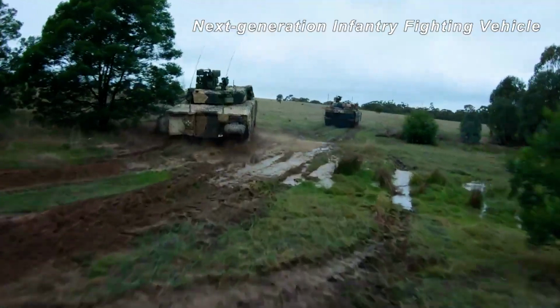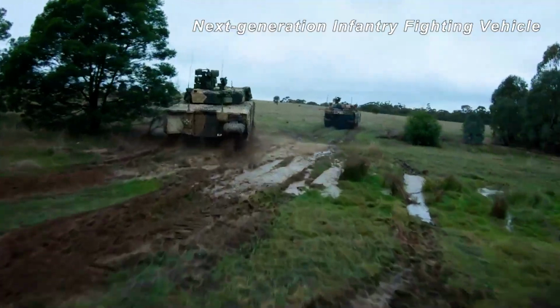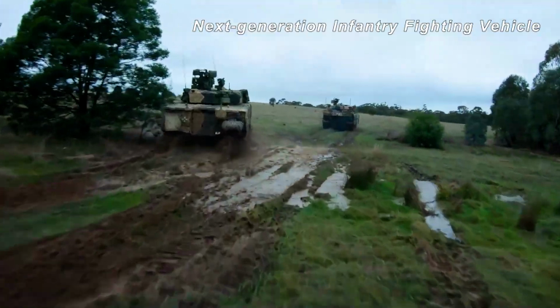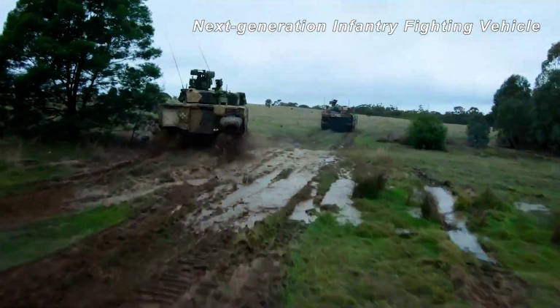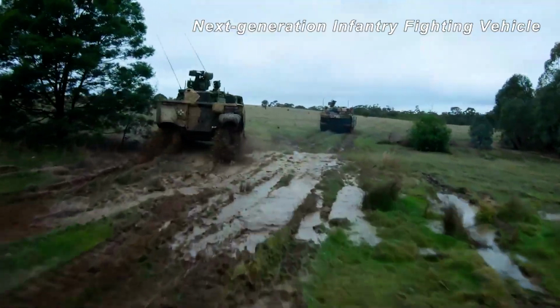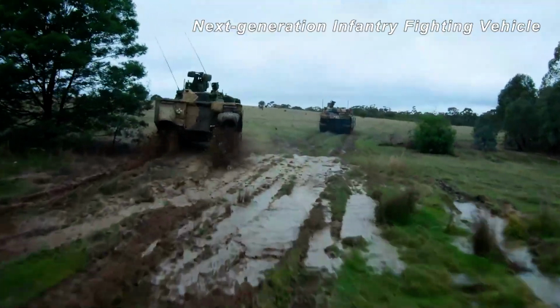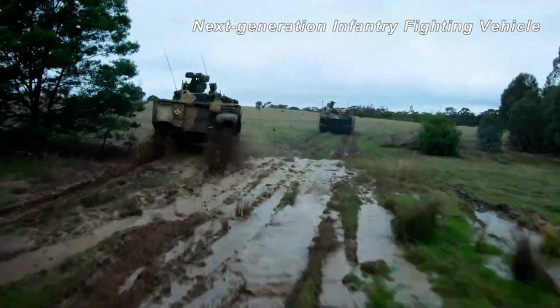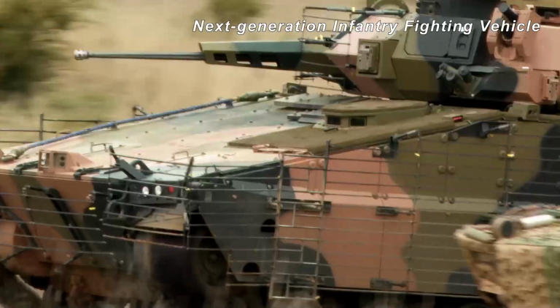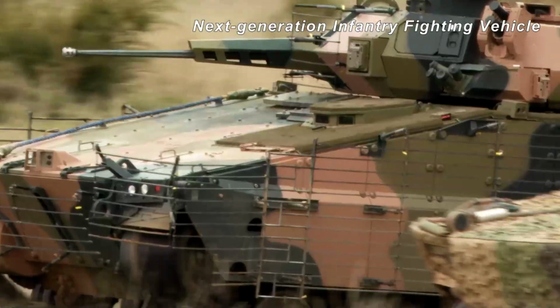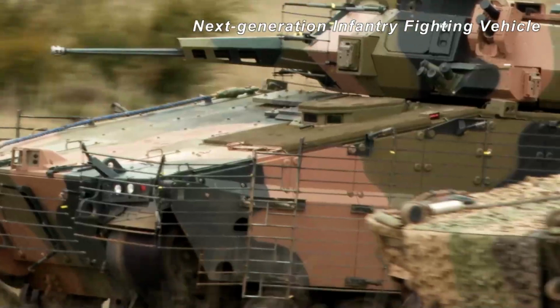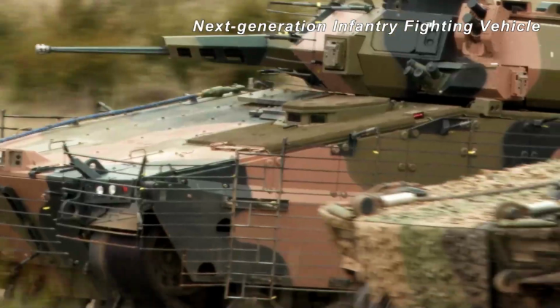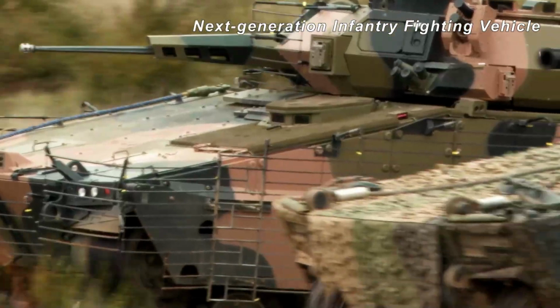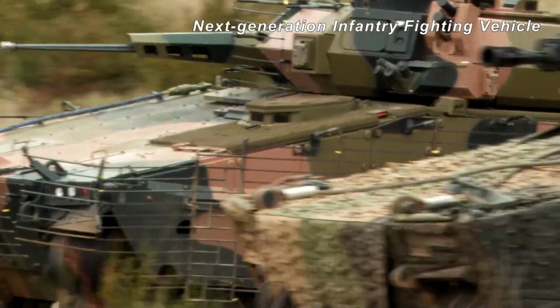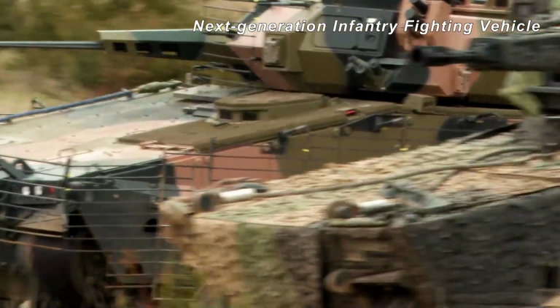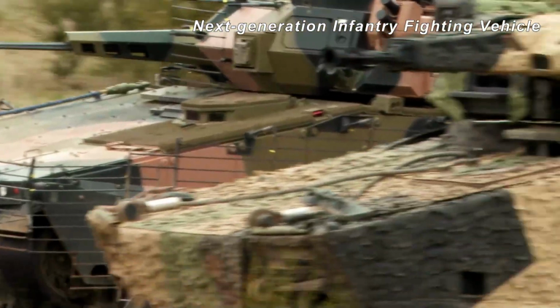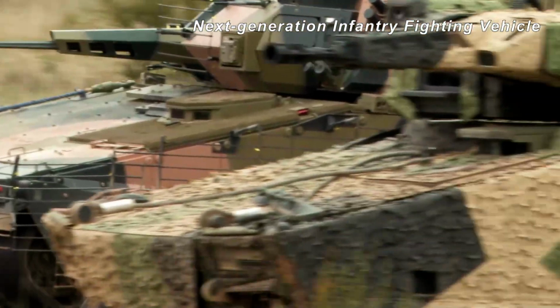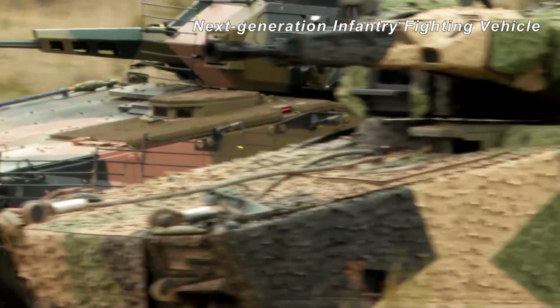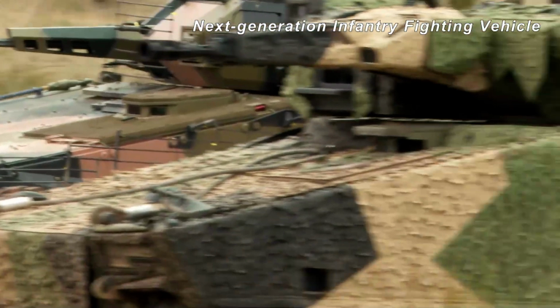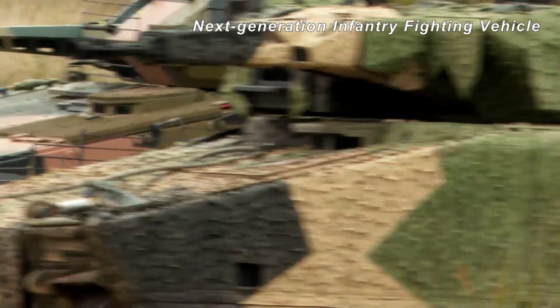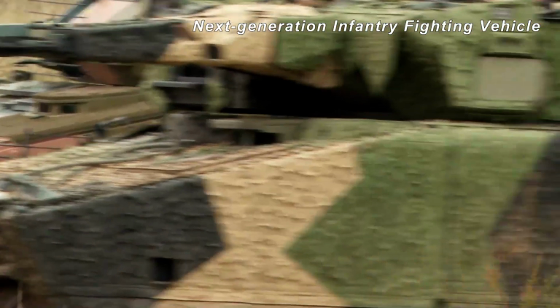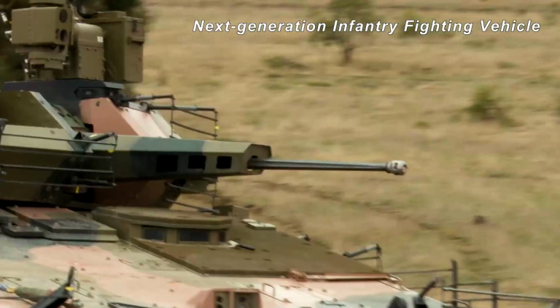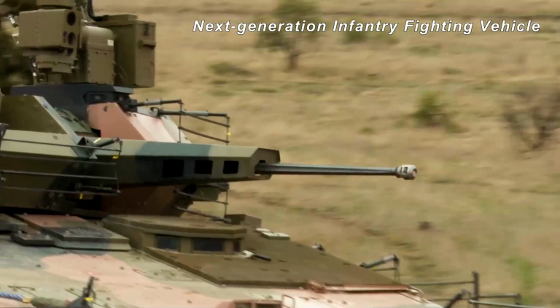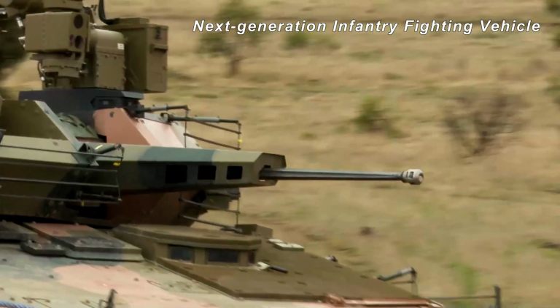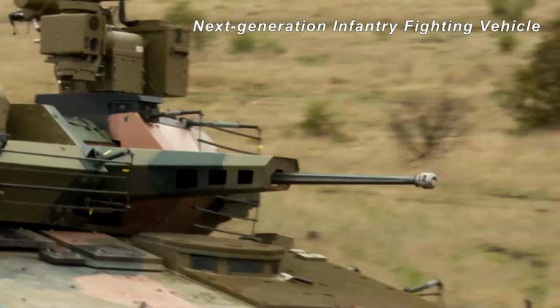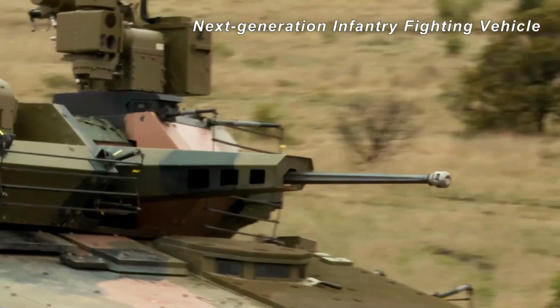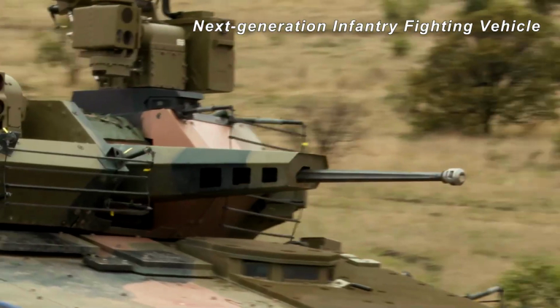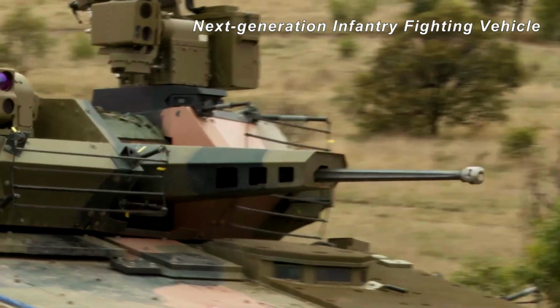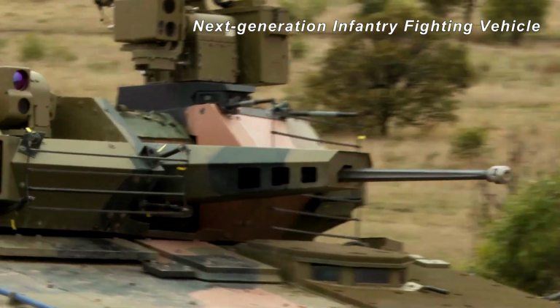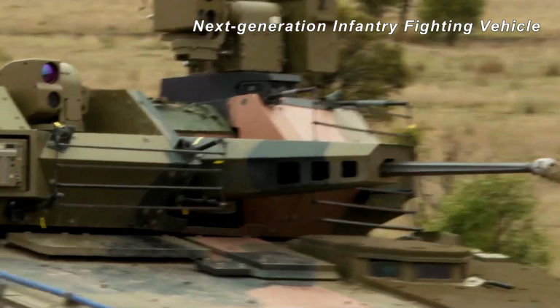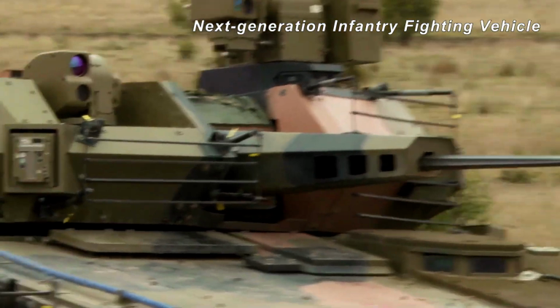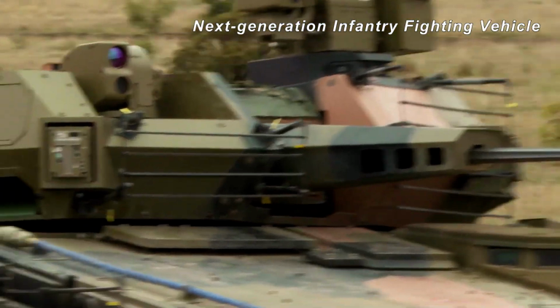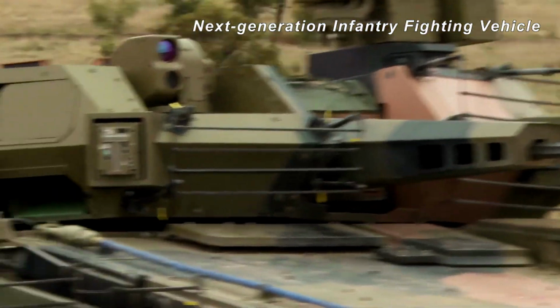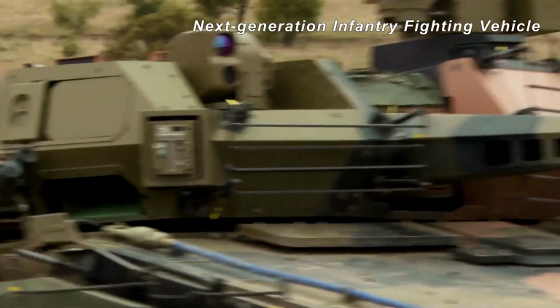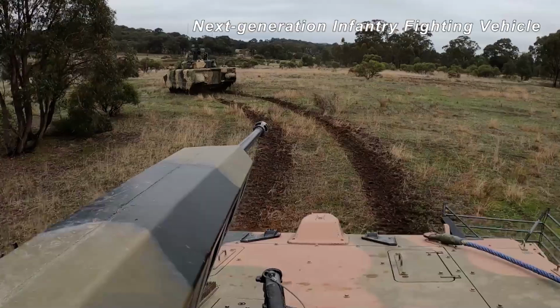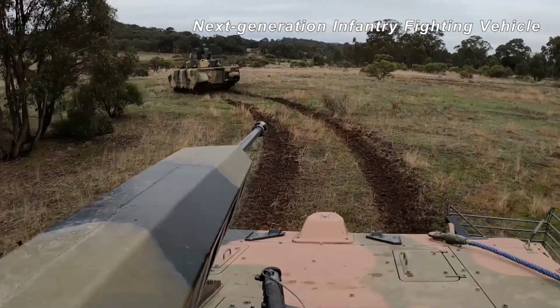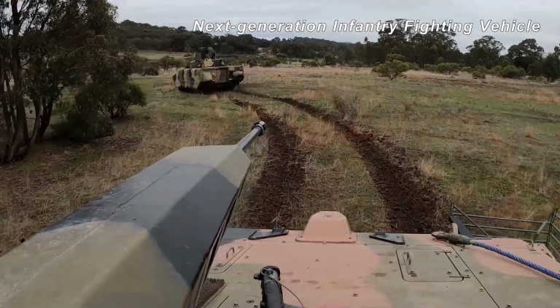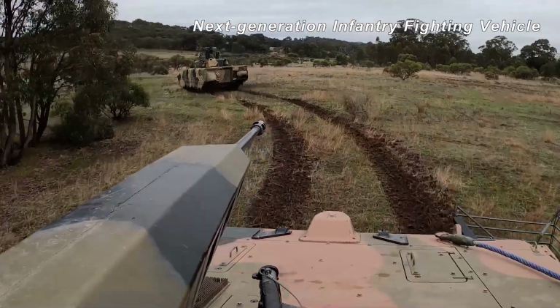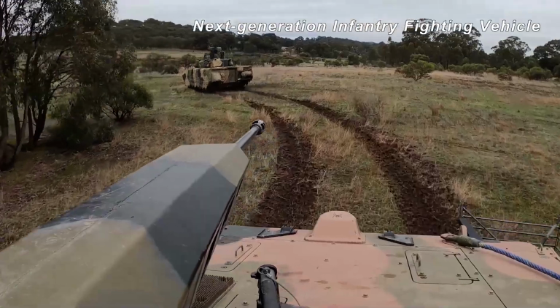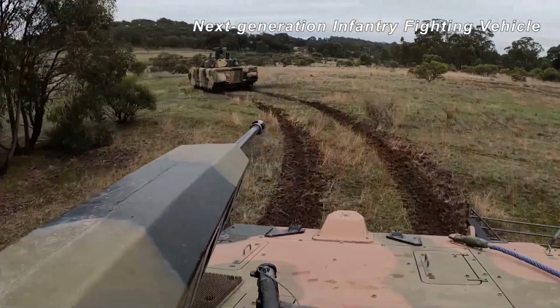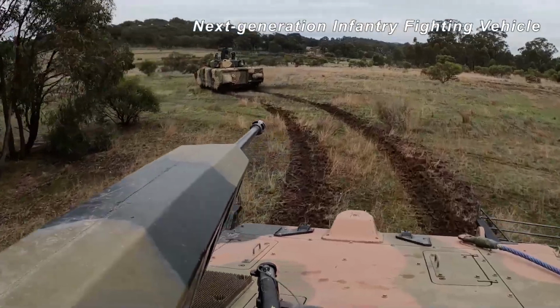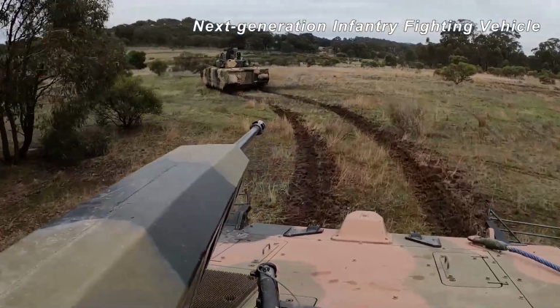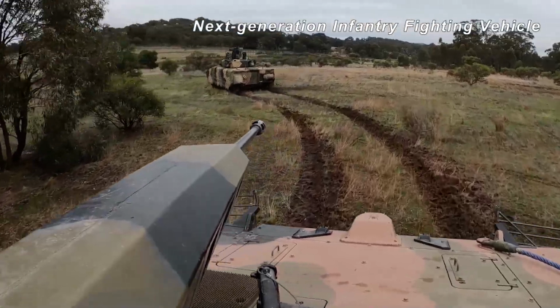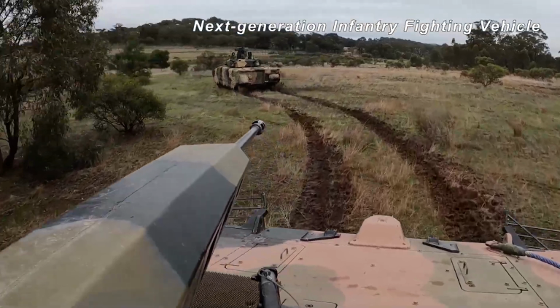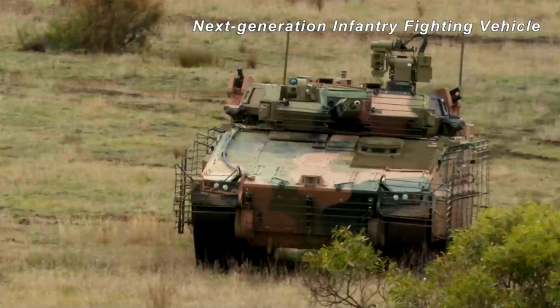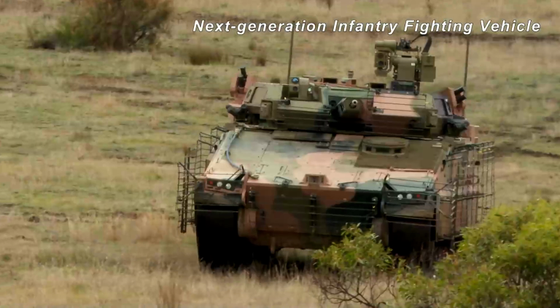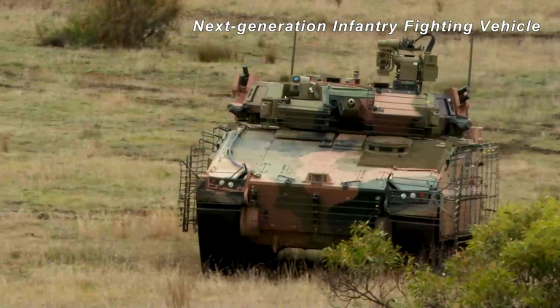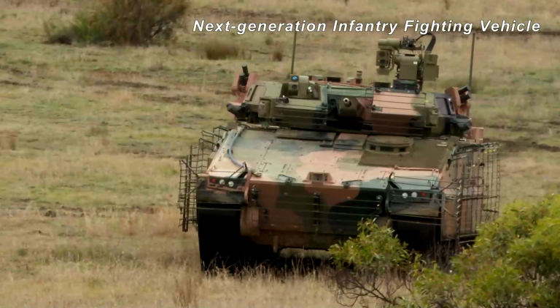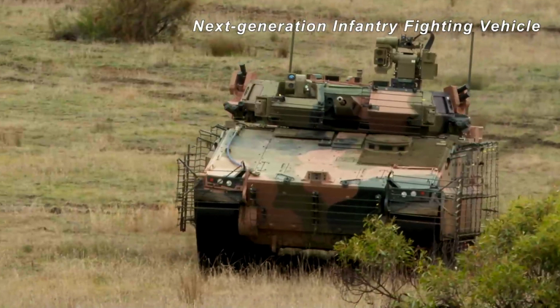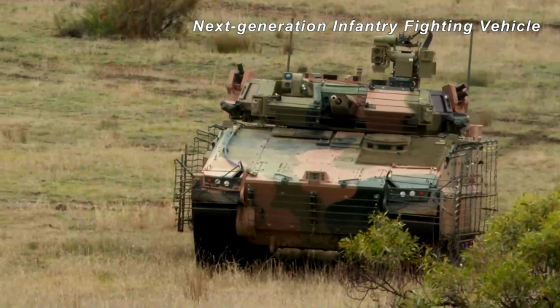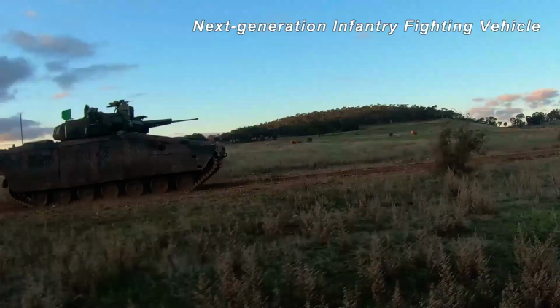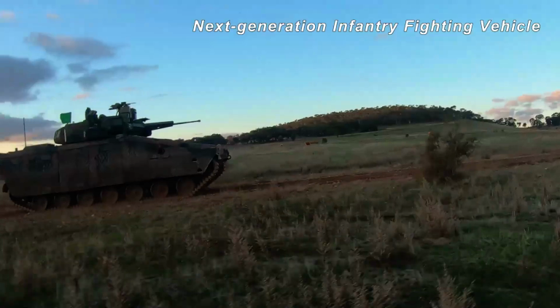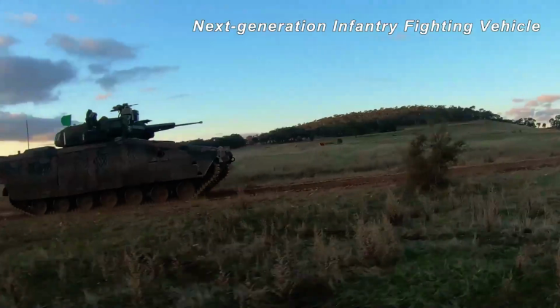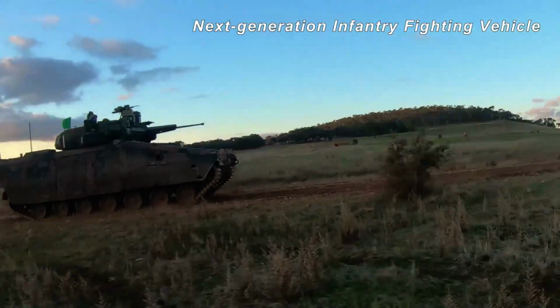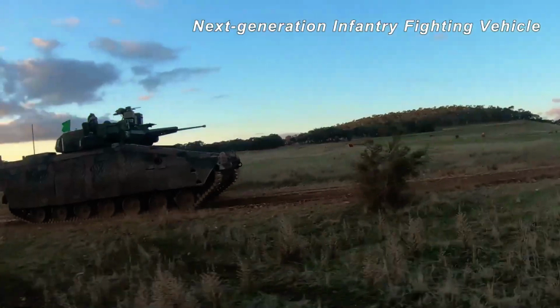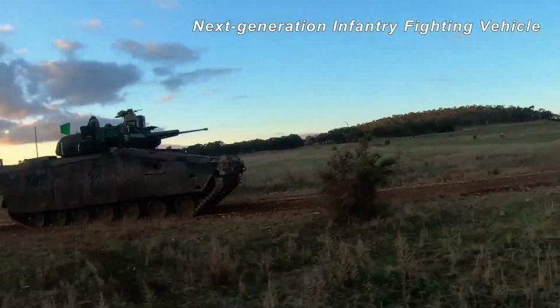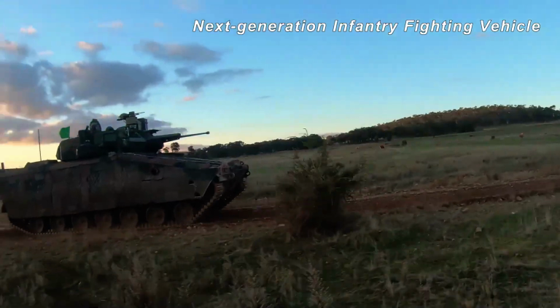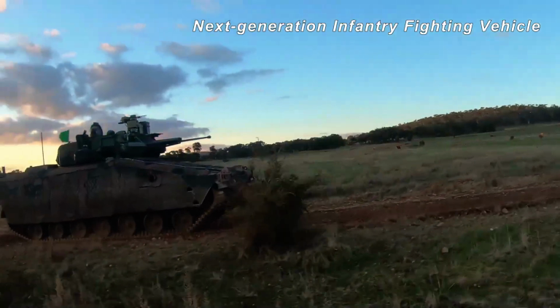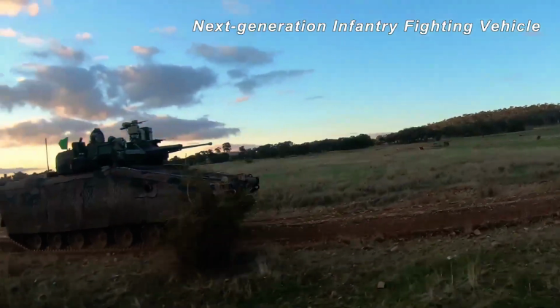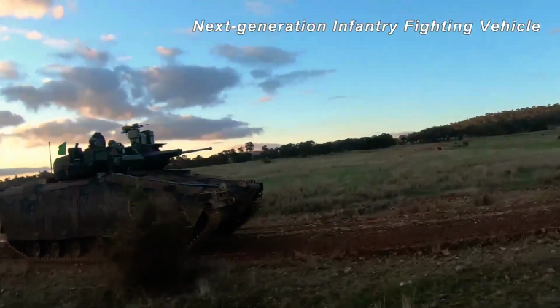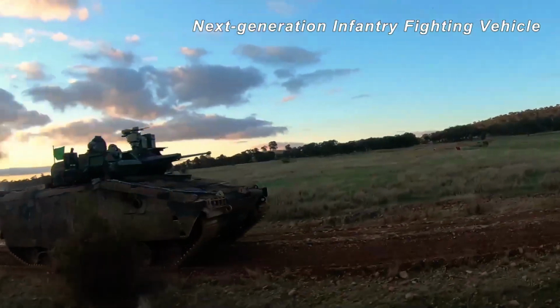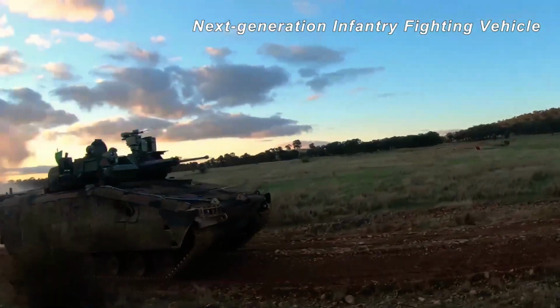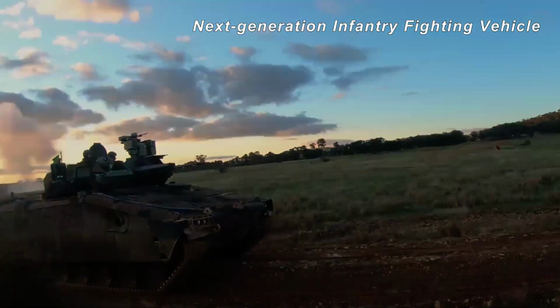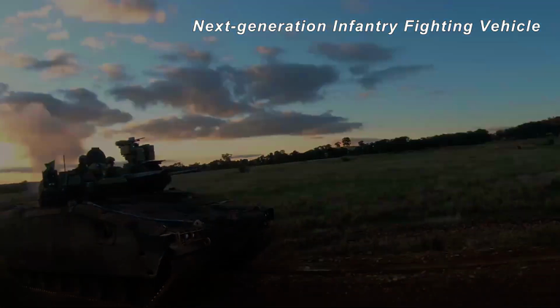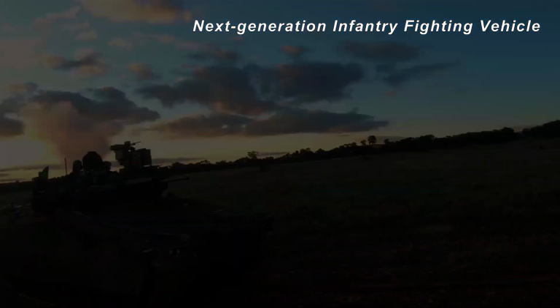1-1 ready. Alpha ready. All call signs 1-1, this is 0-alpha. Wait... wait... fire.